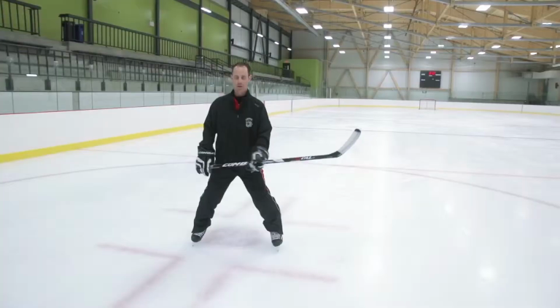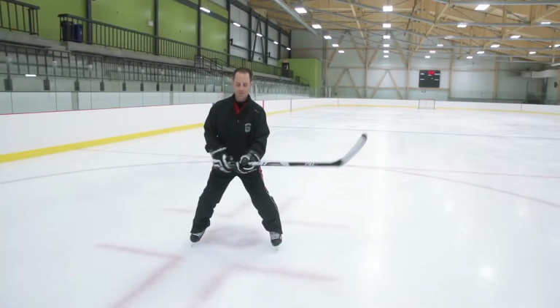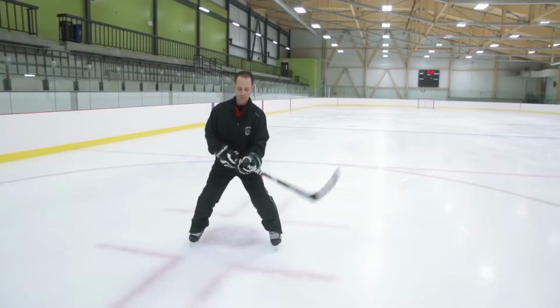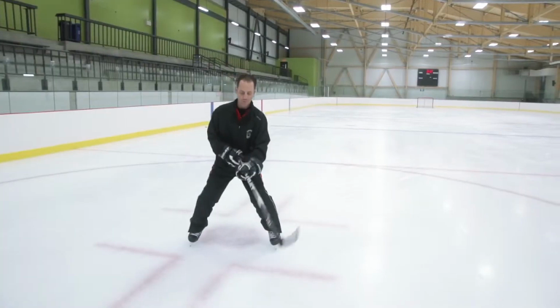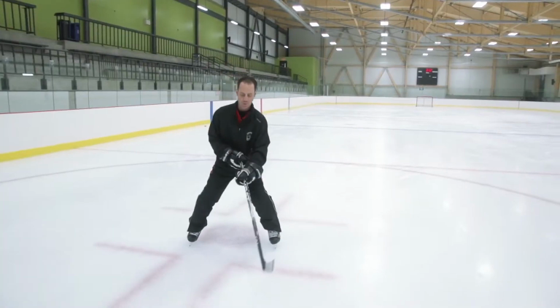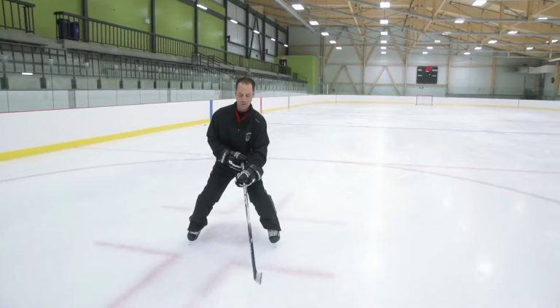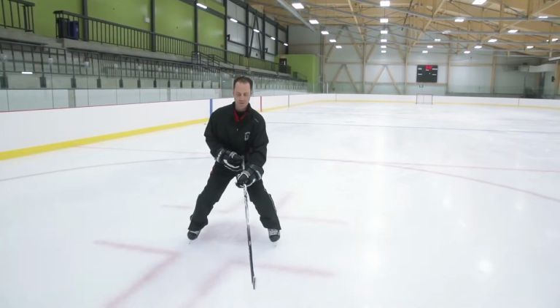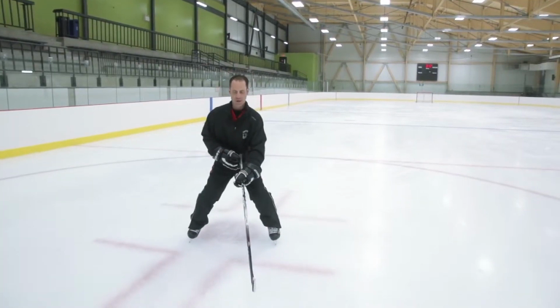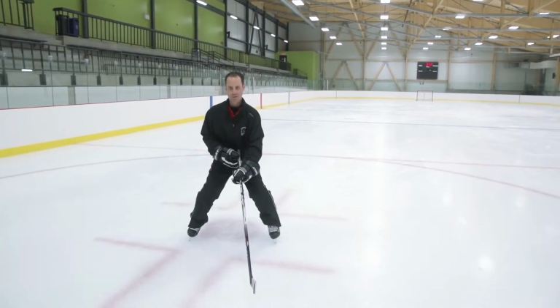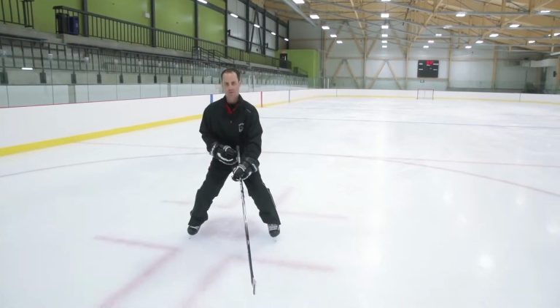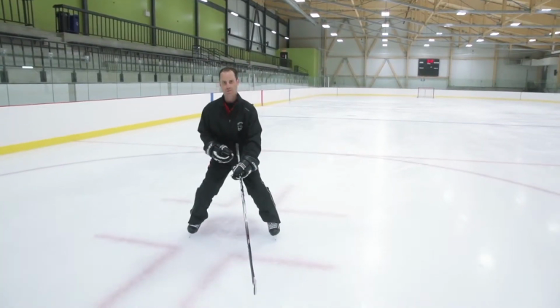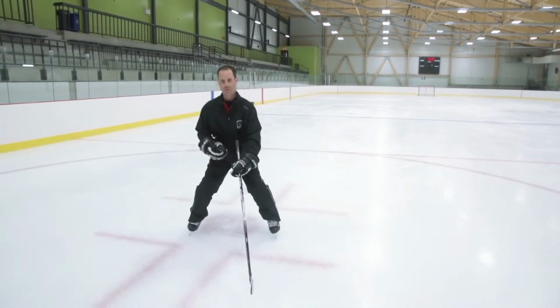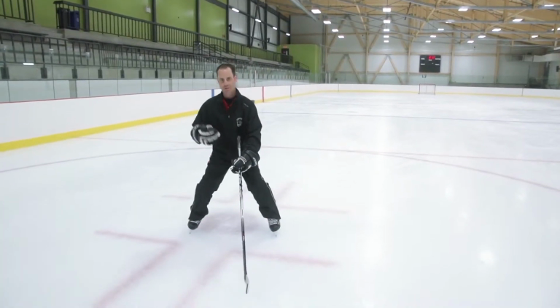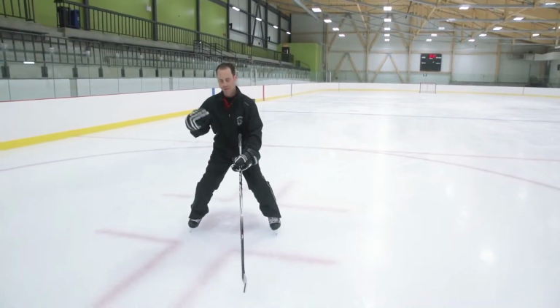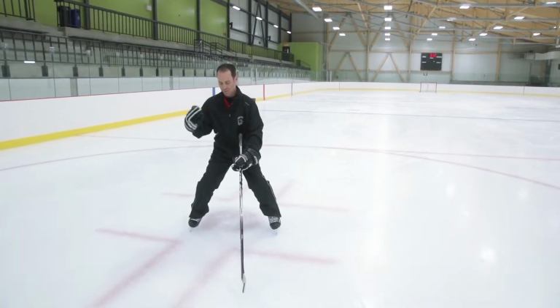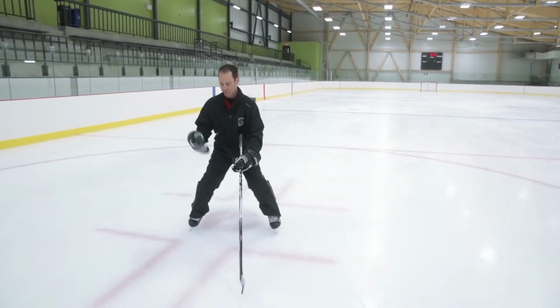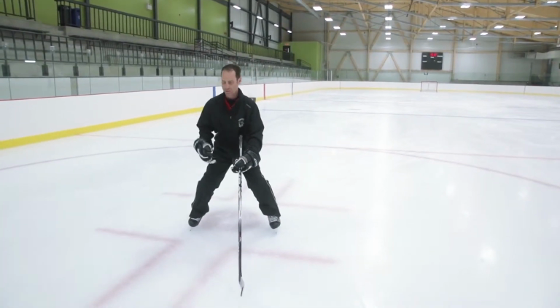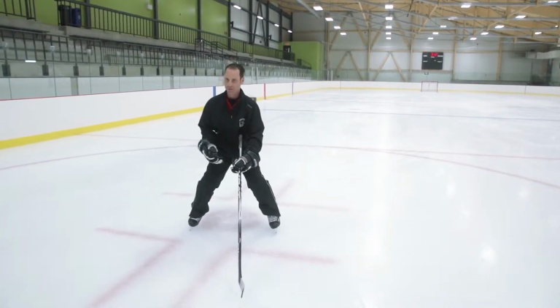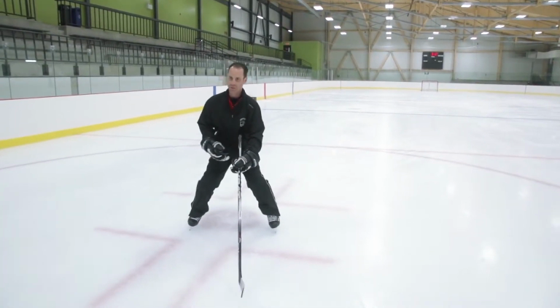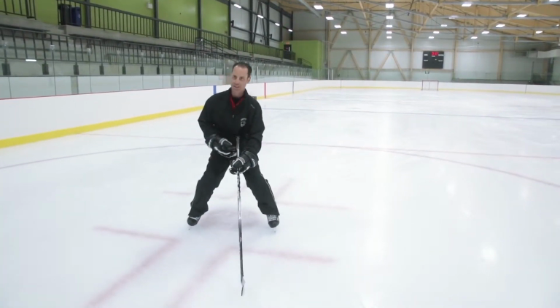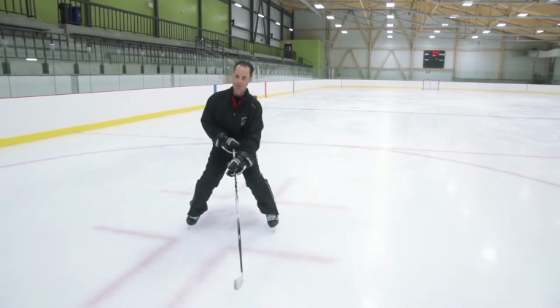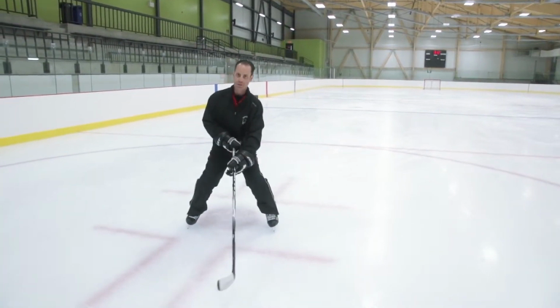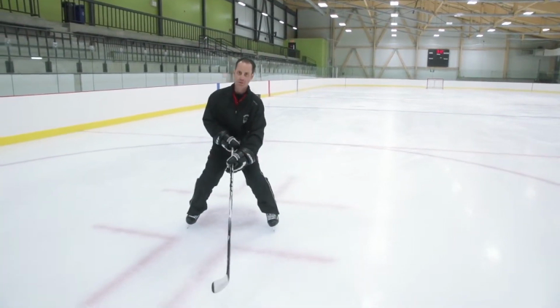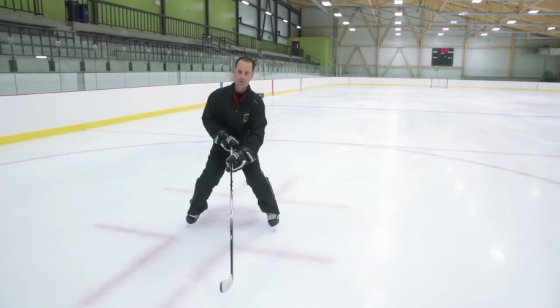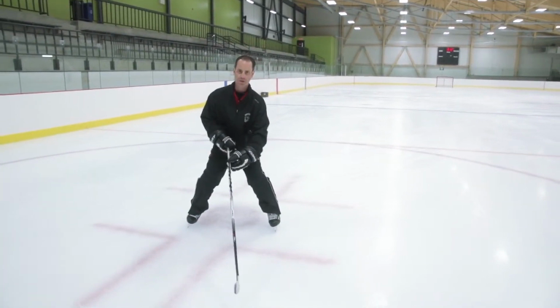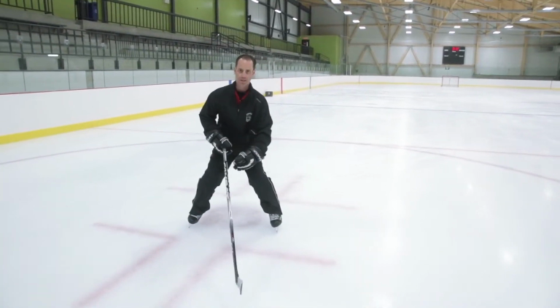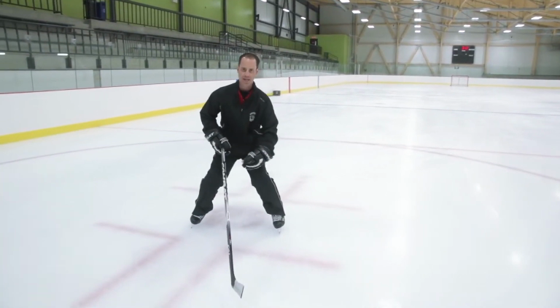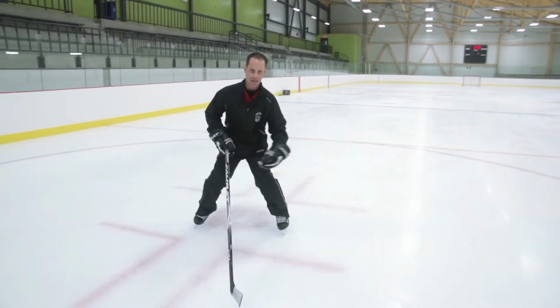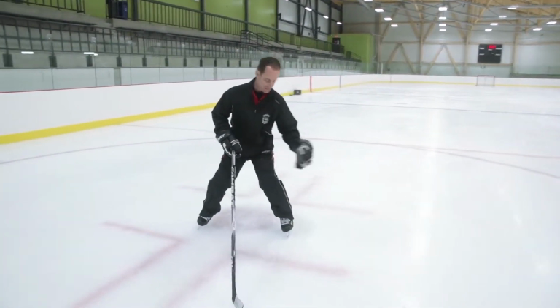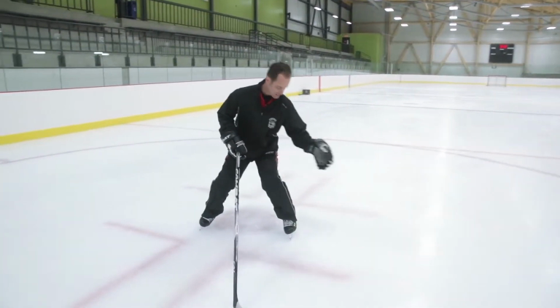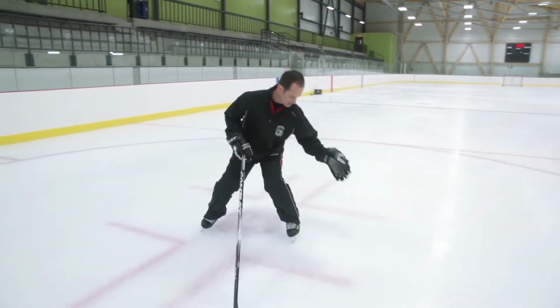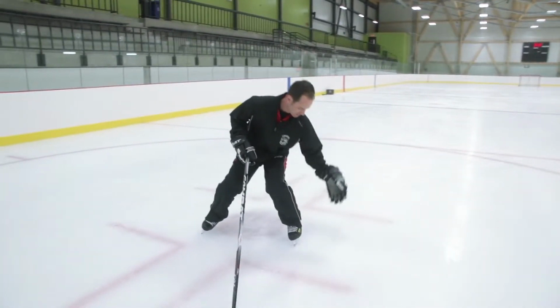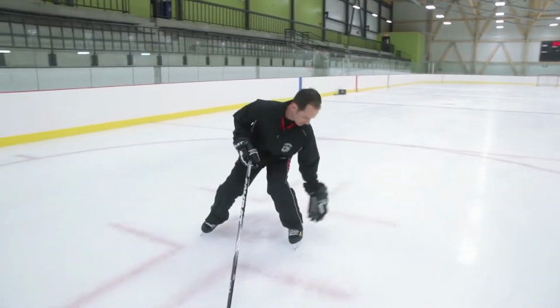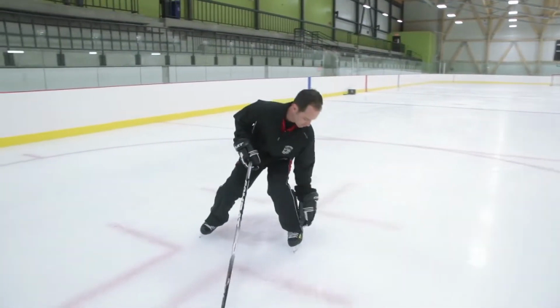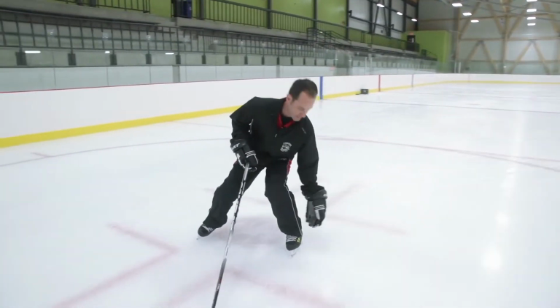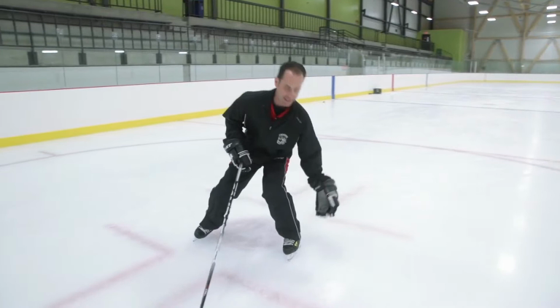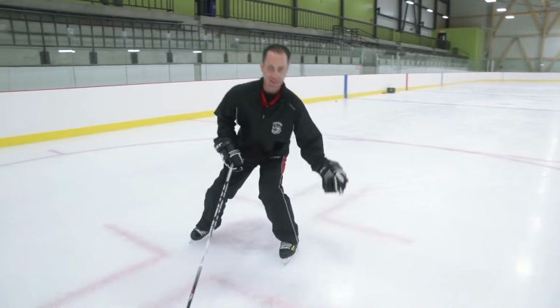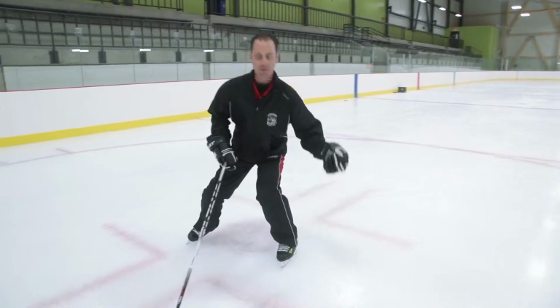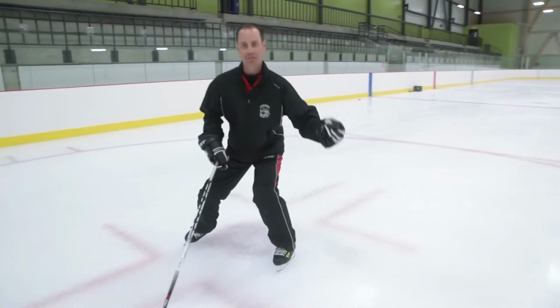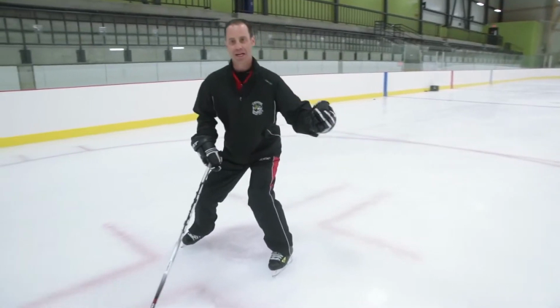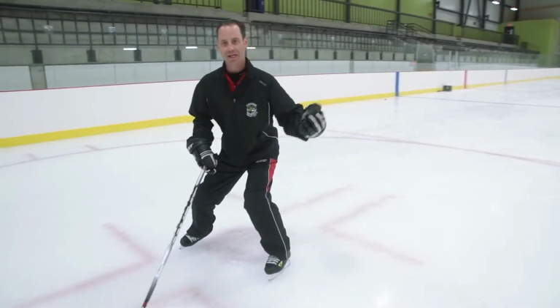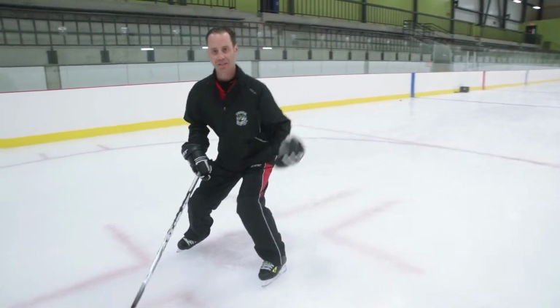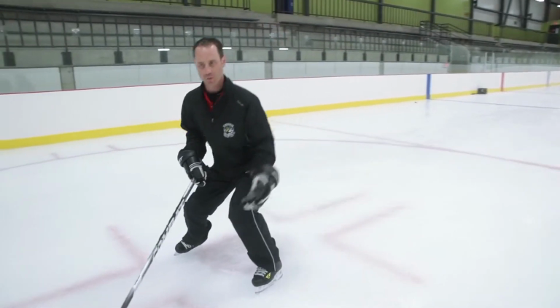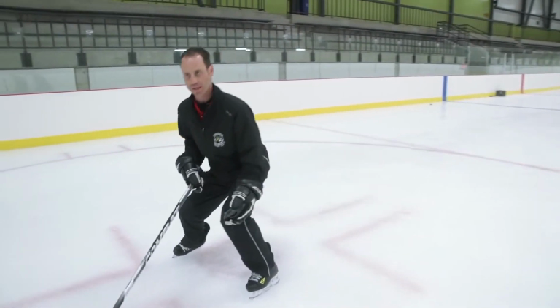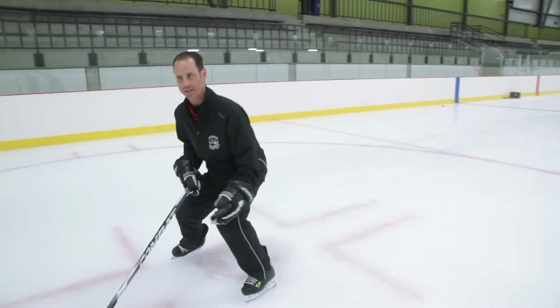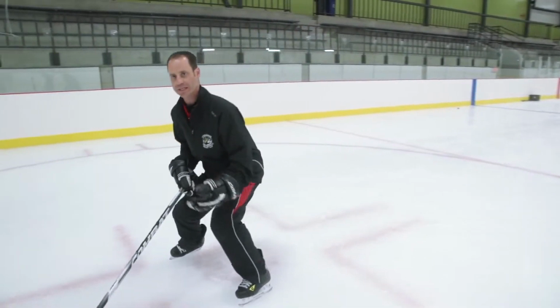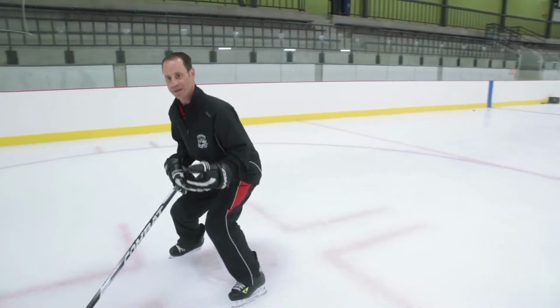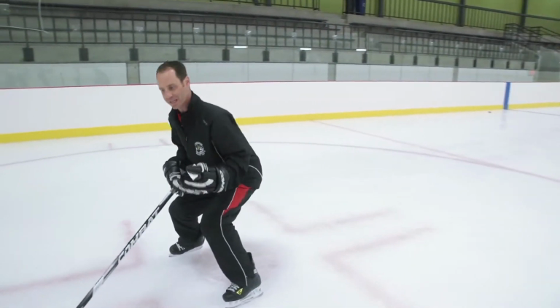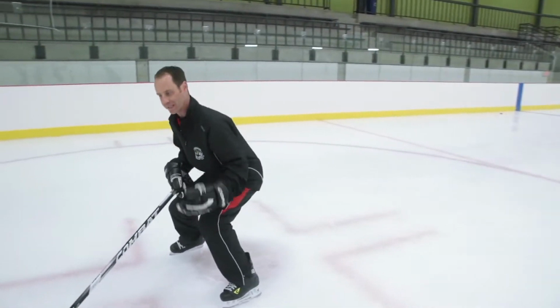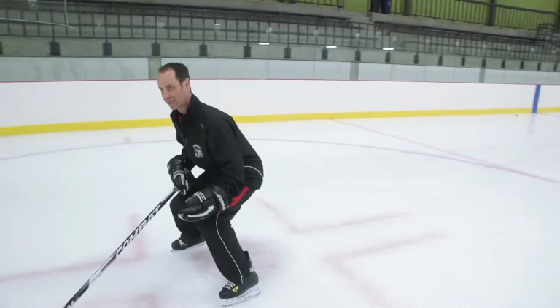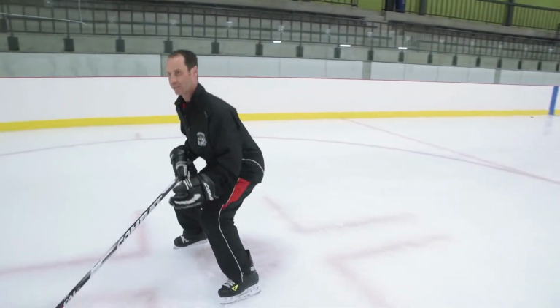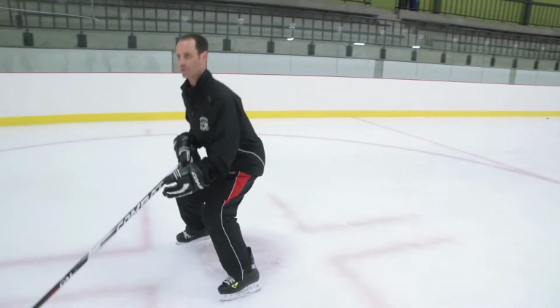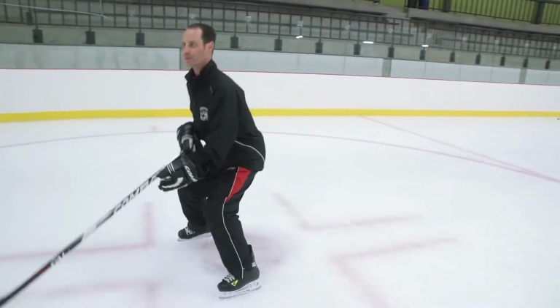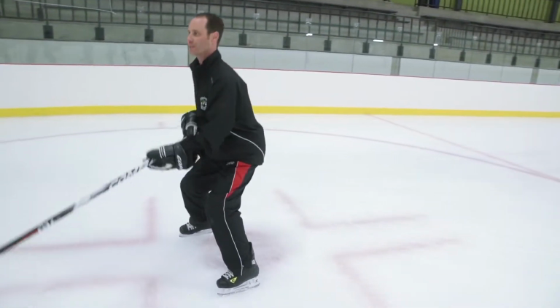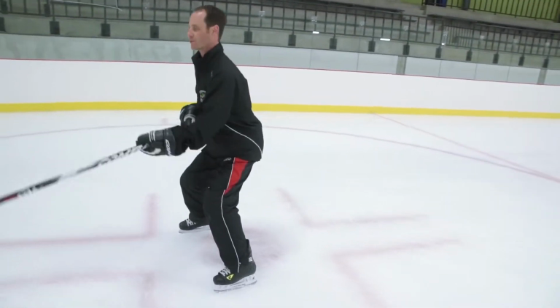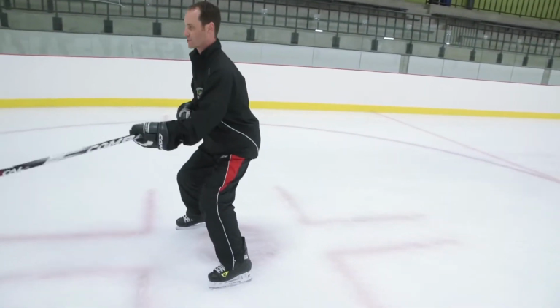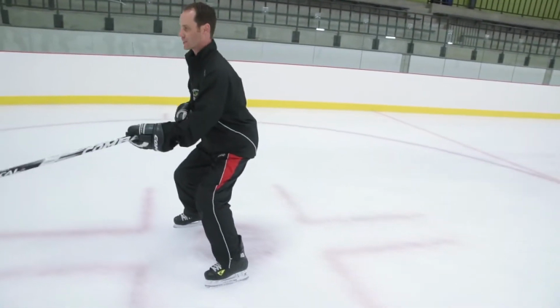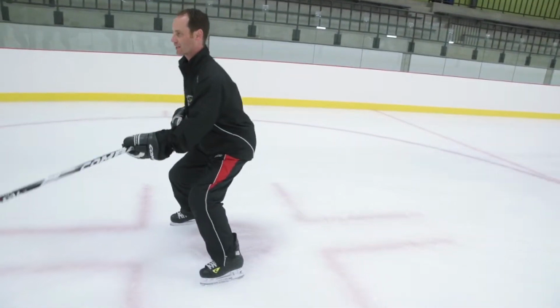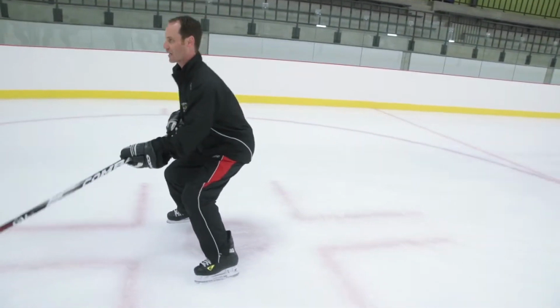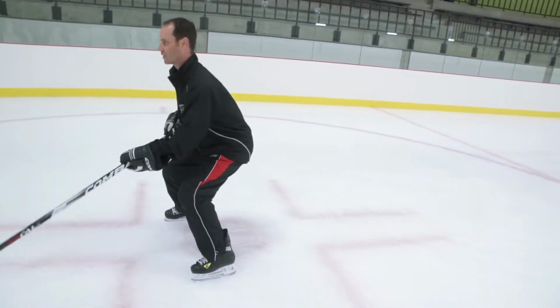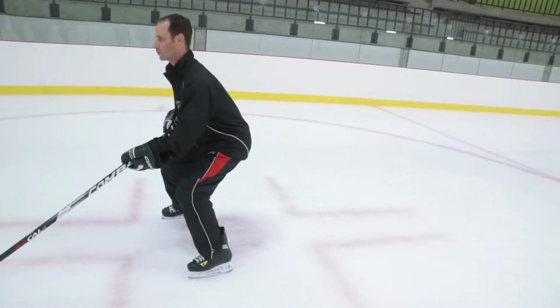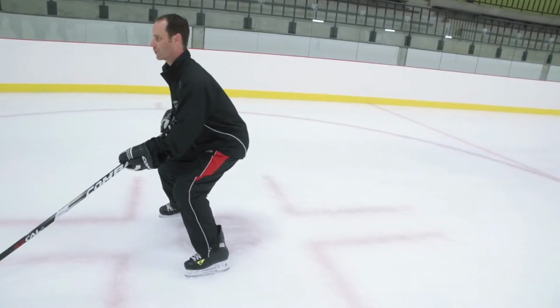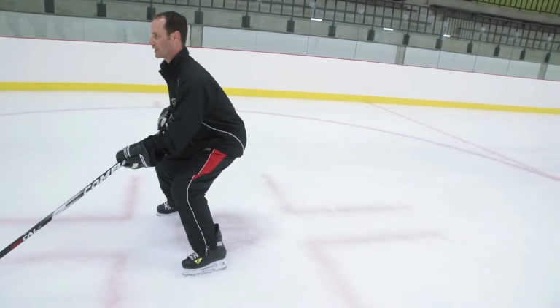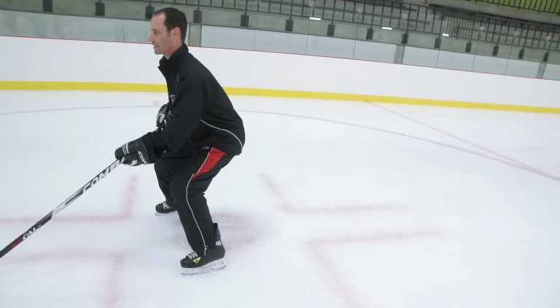For forward crossovers, we need a good strong stance, great ankle bend, great knee bend — 90 degrees. You're sitting down on your blades.